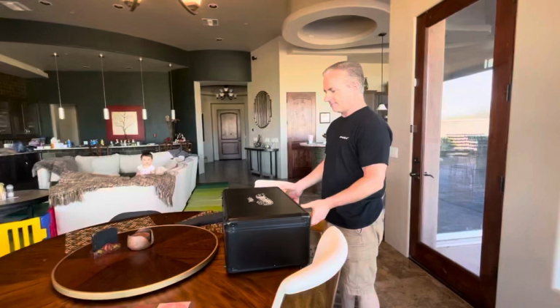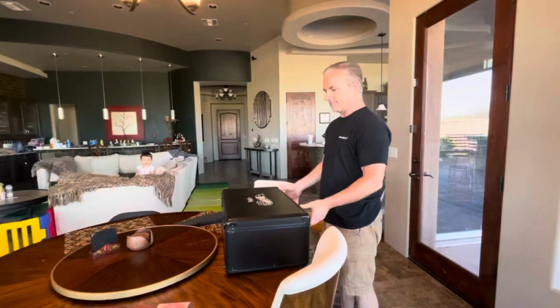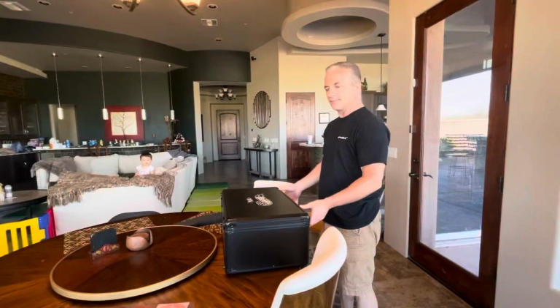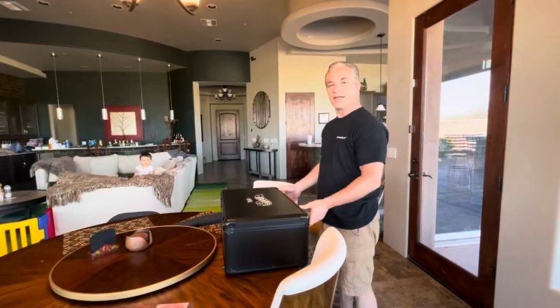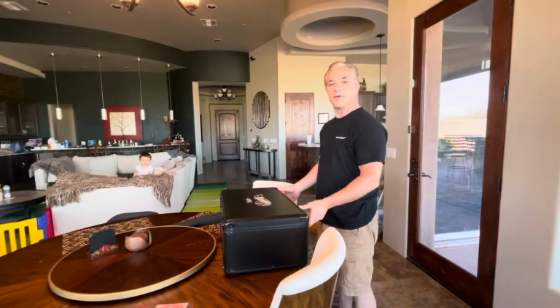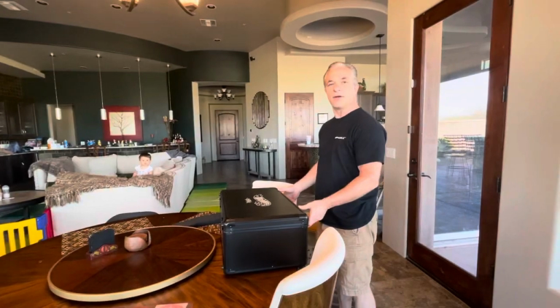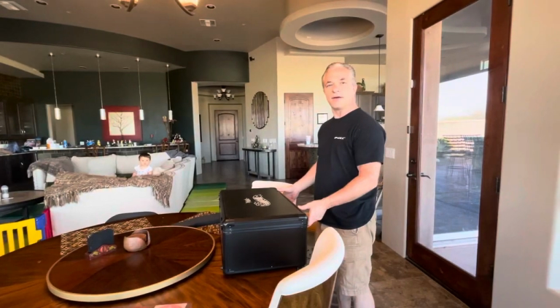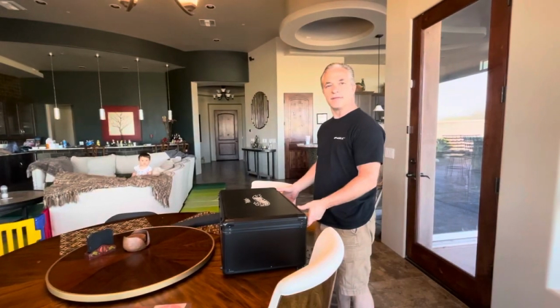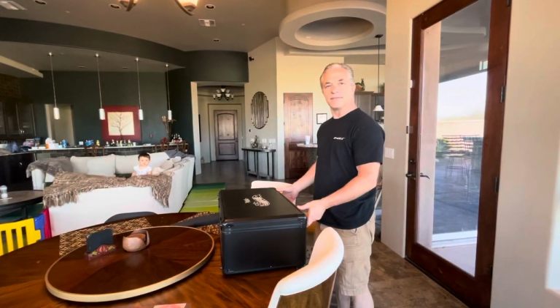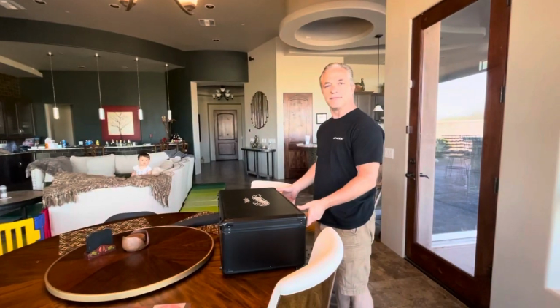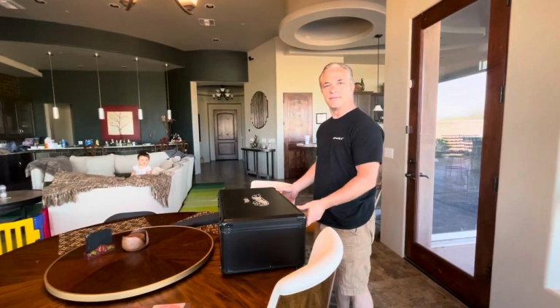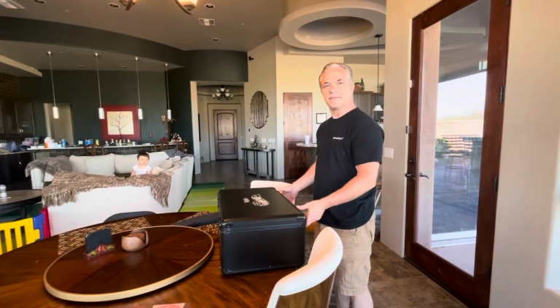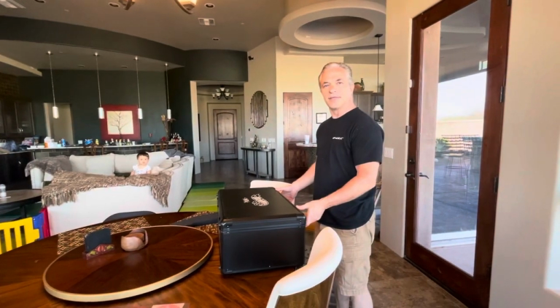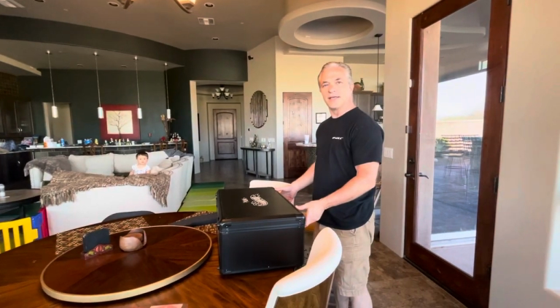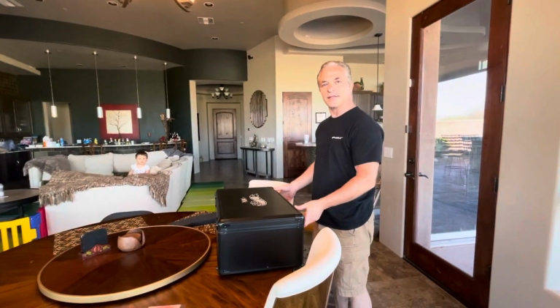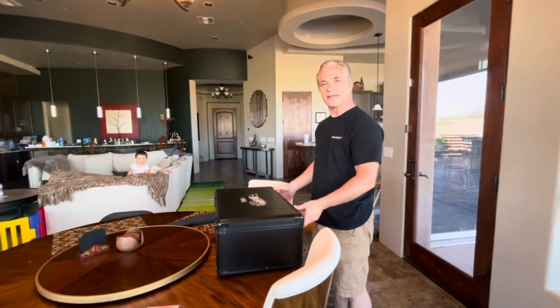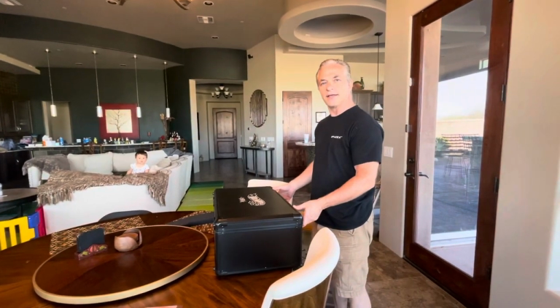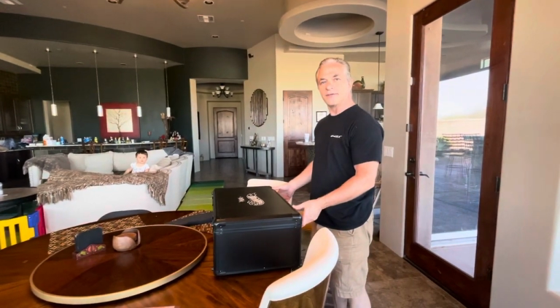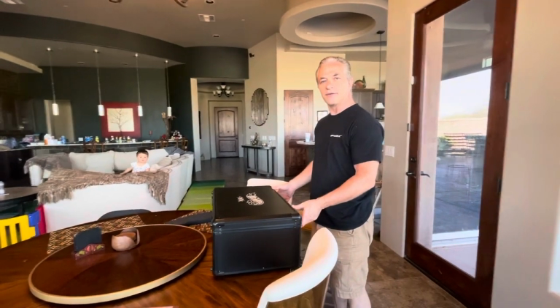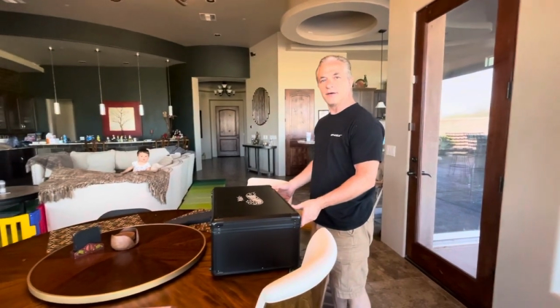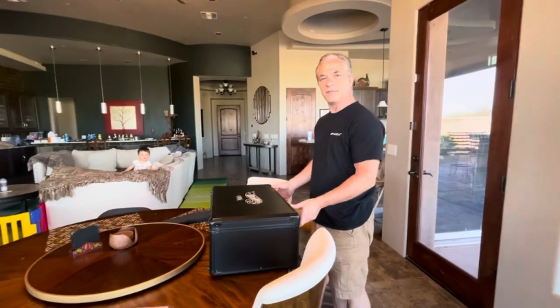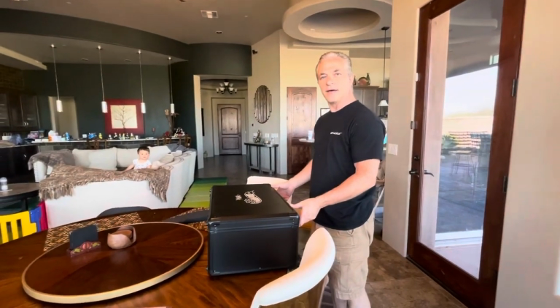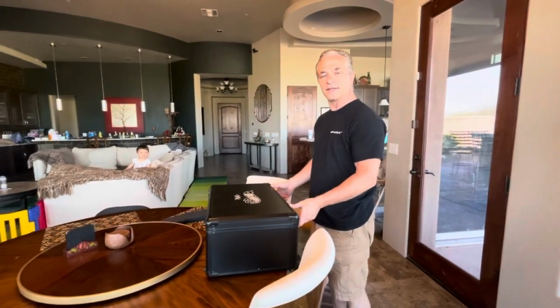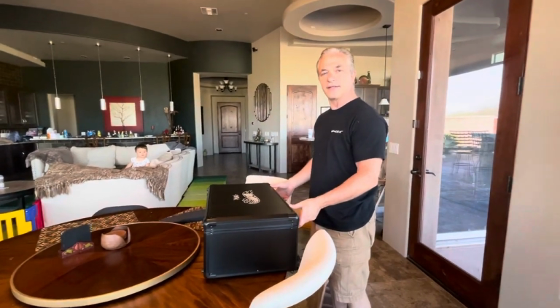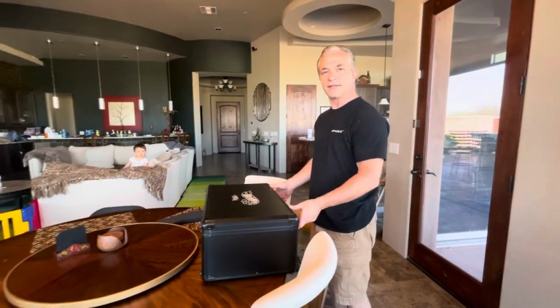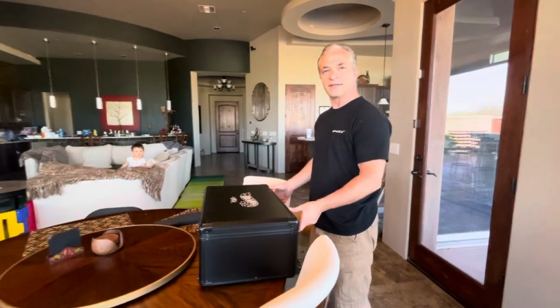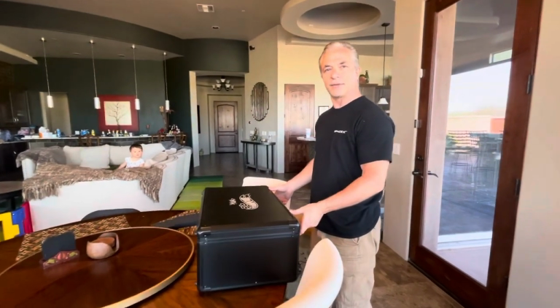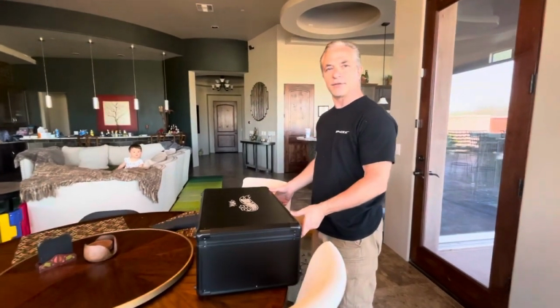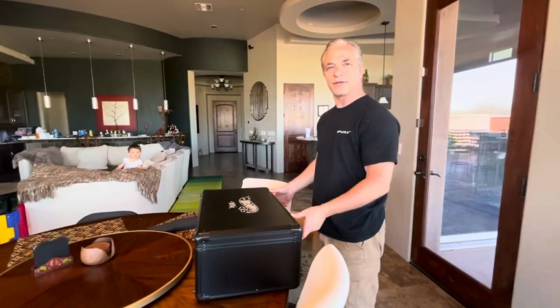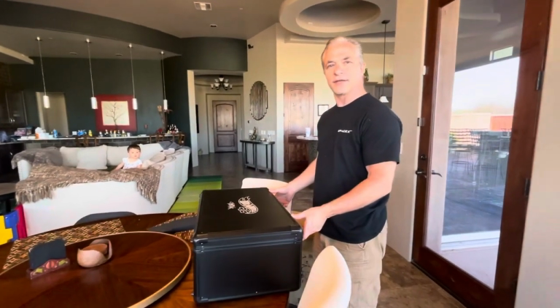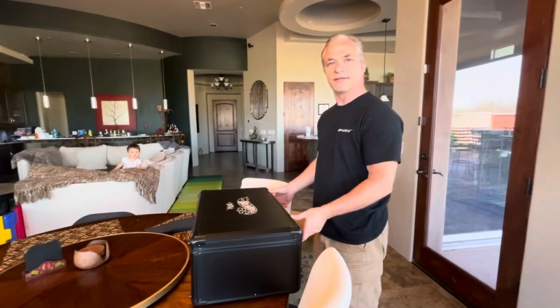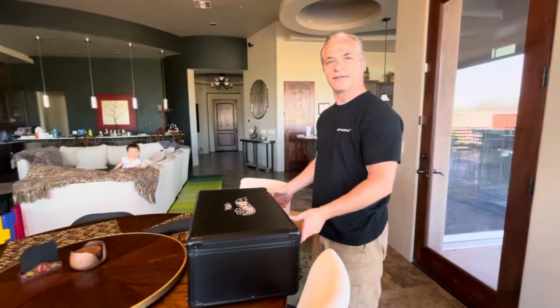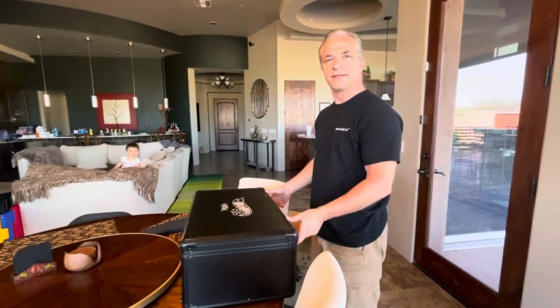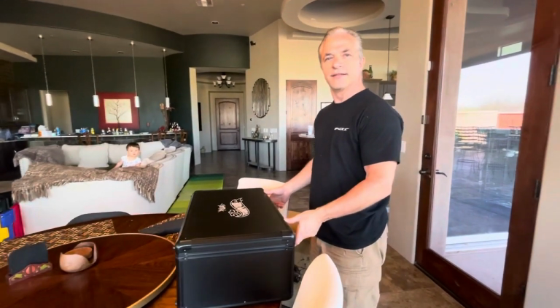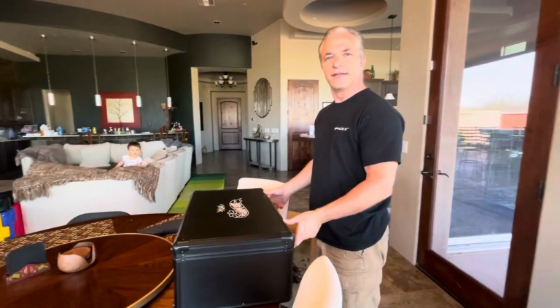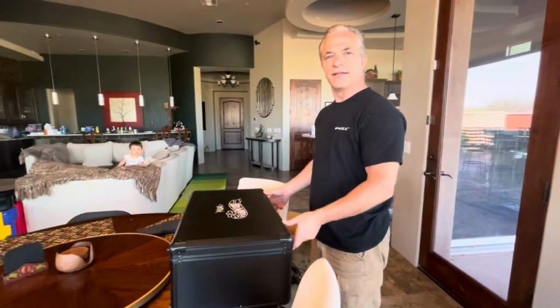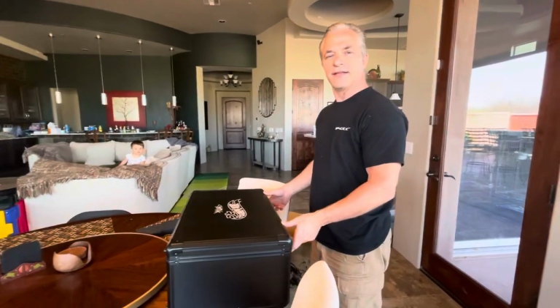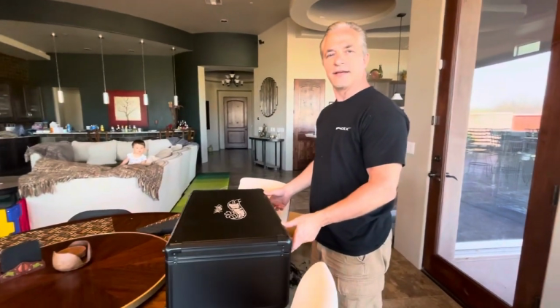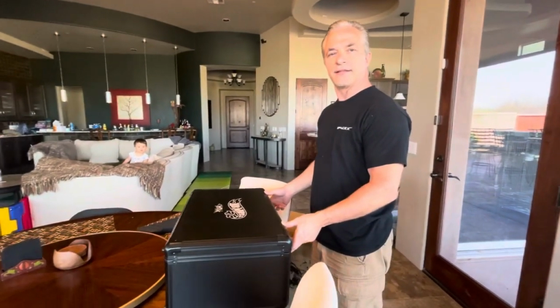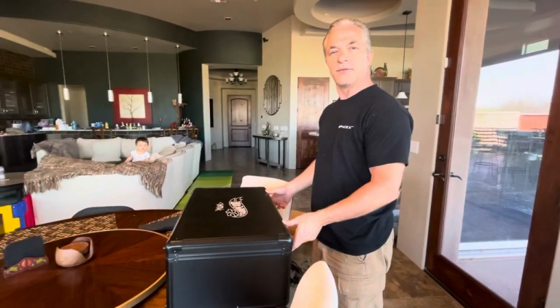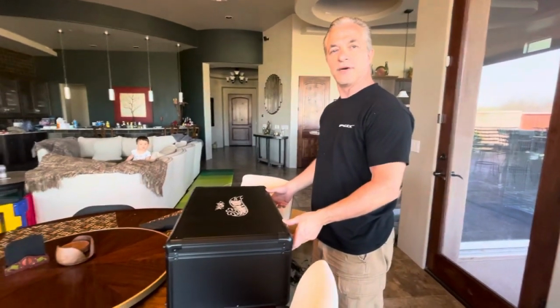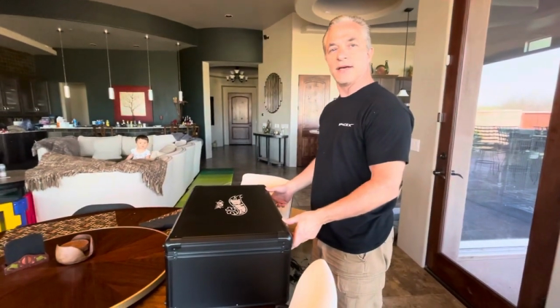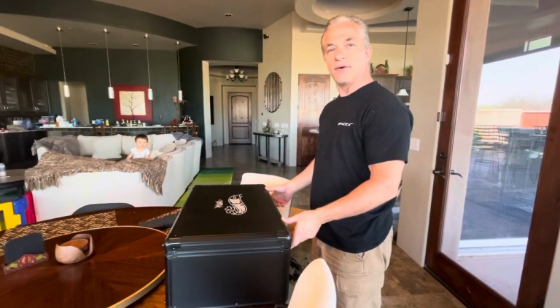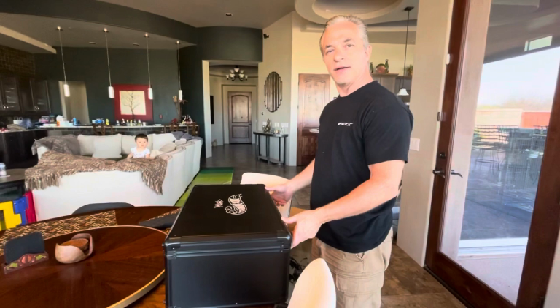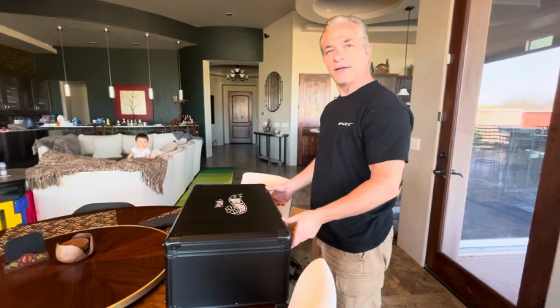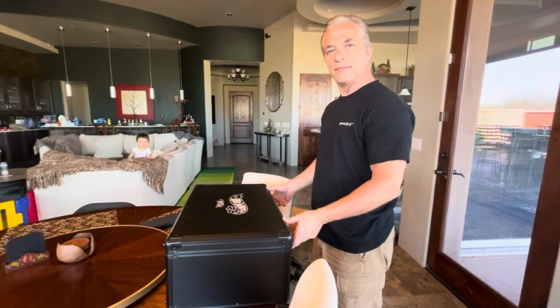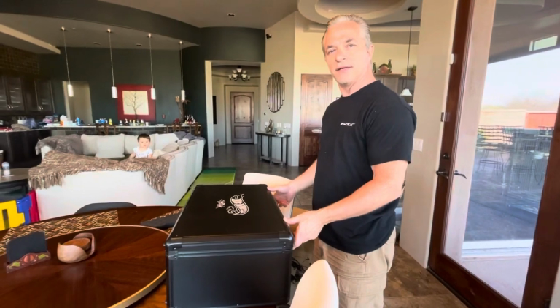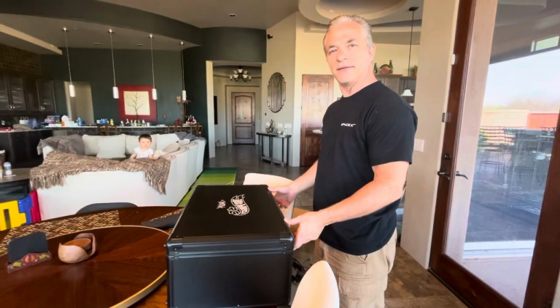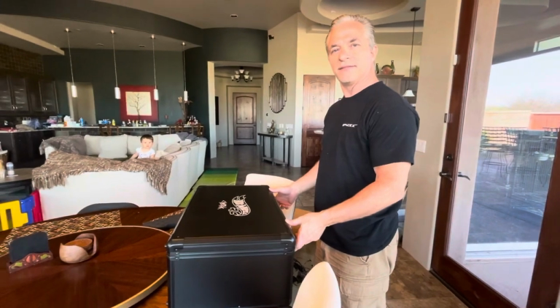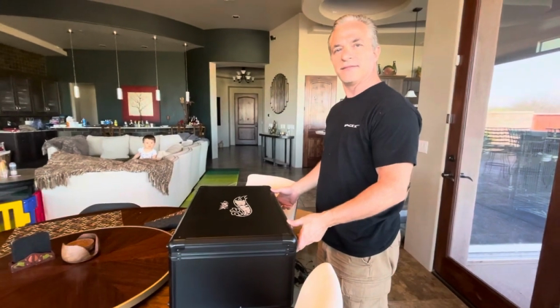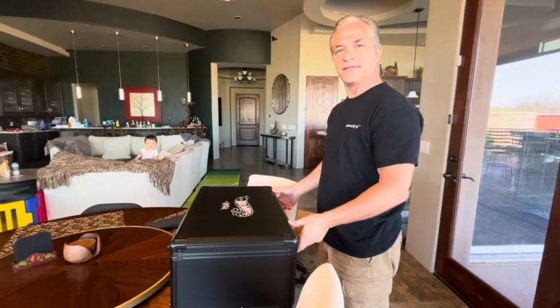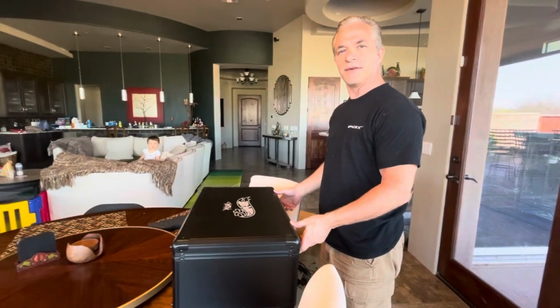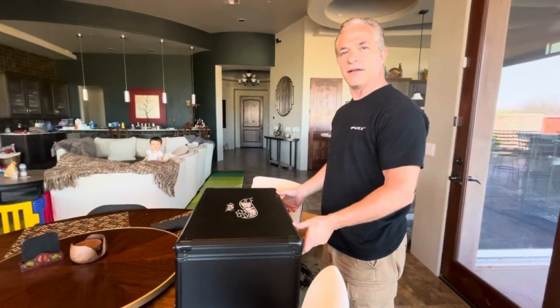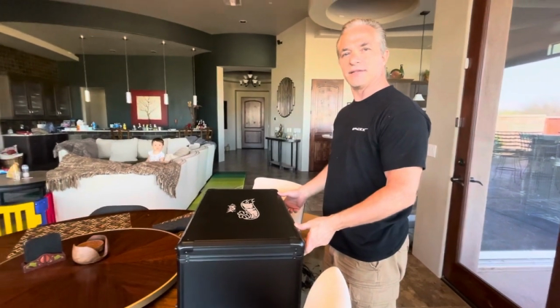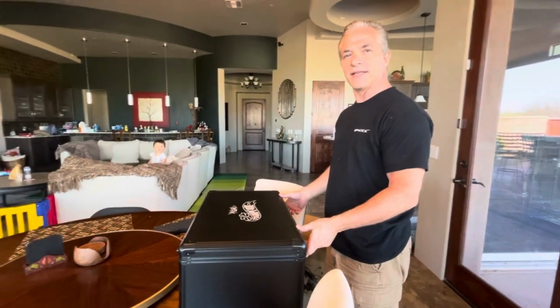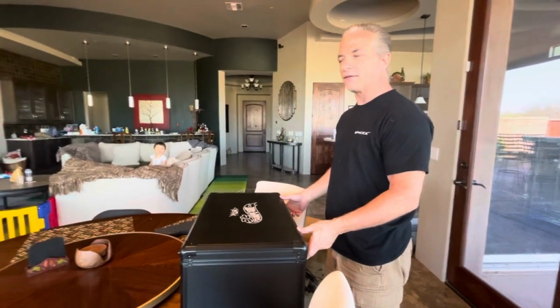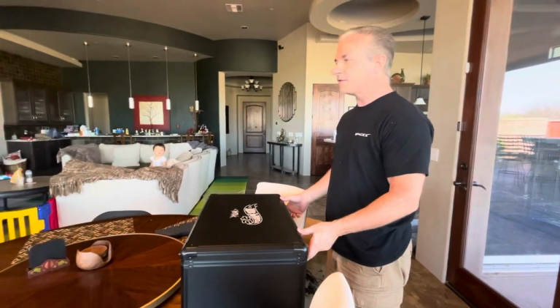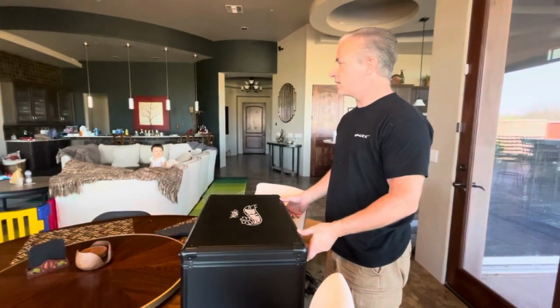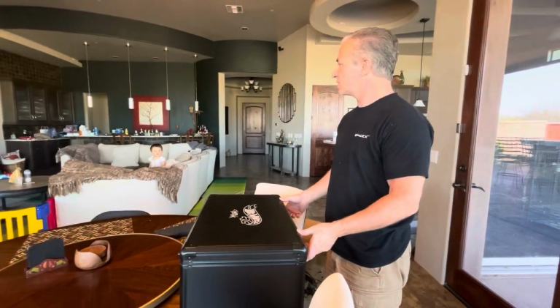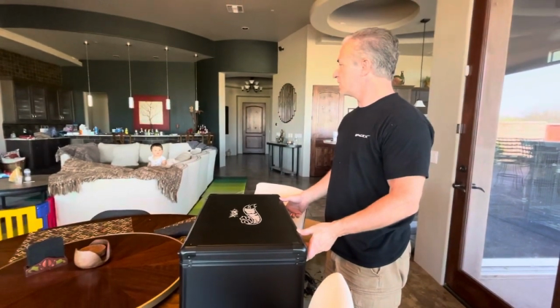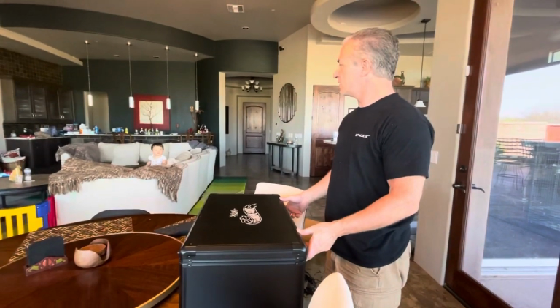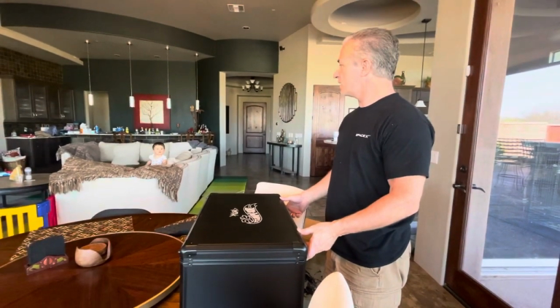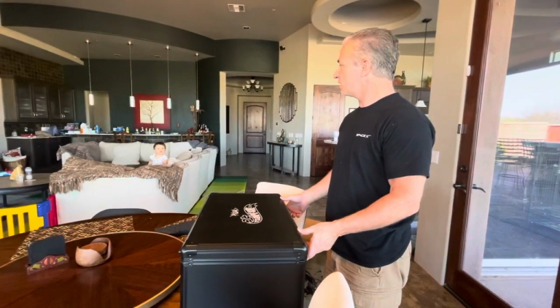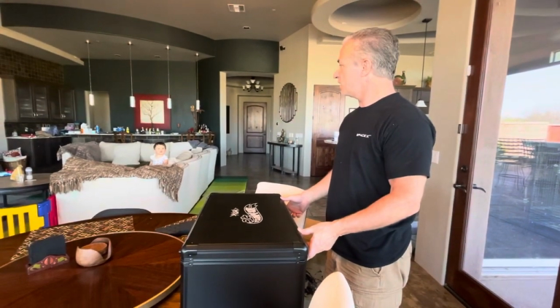Here we are. Today's the day for unboxing the Cybertruck — not the one I wanted, but I'll settle for this until then.